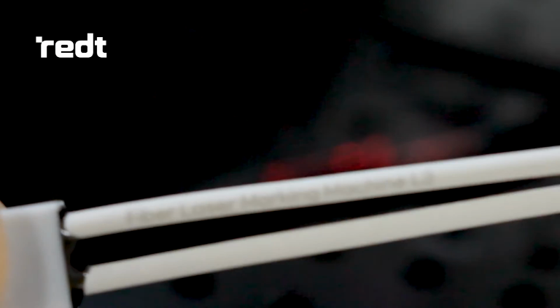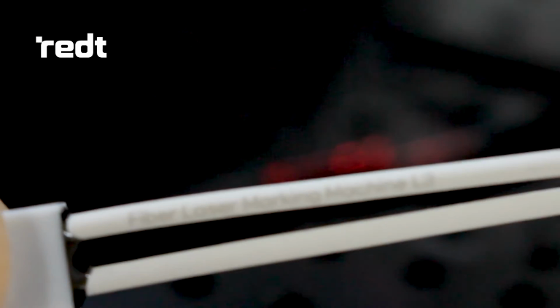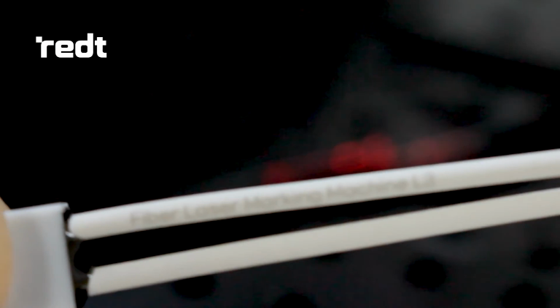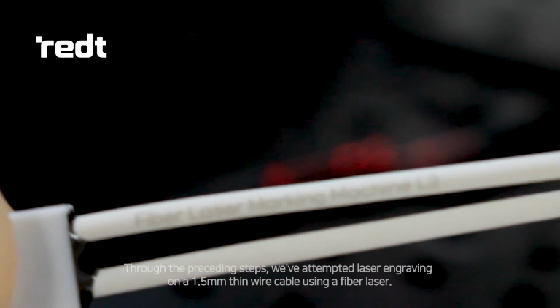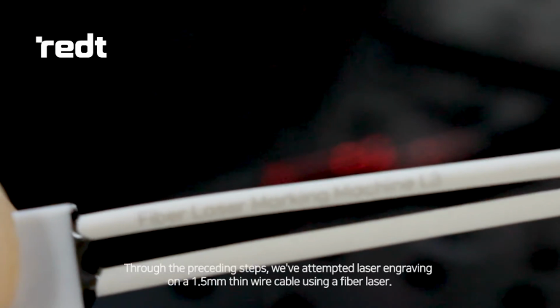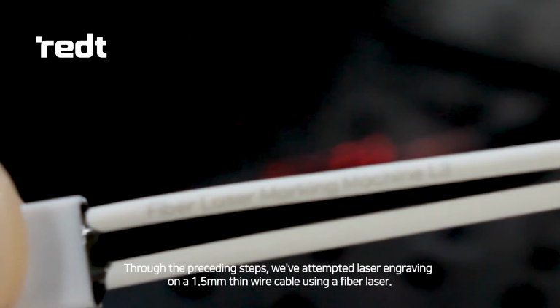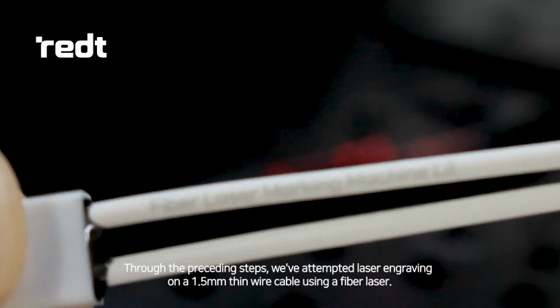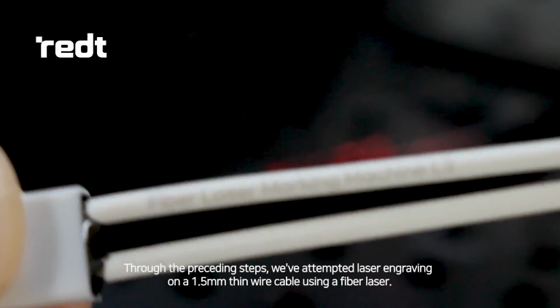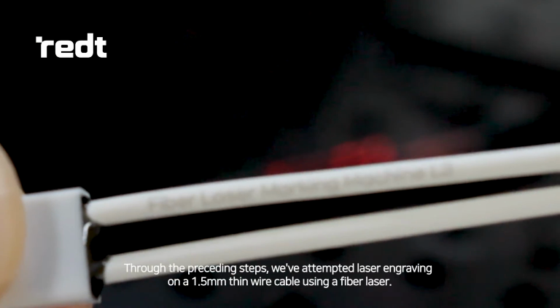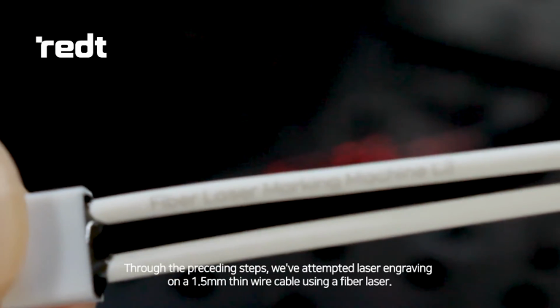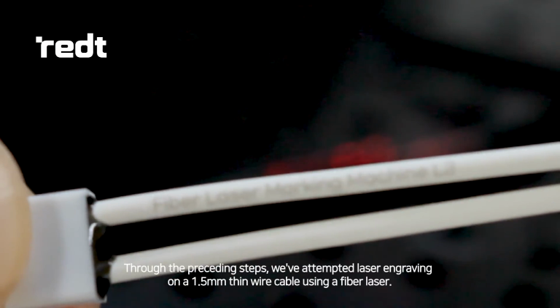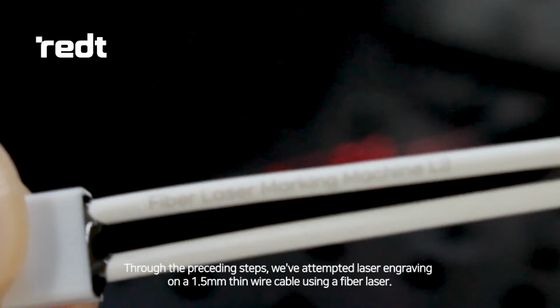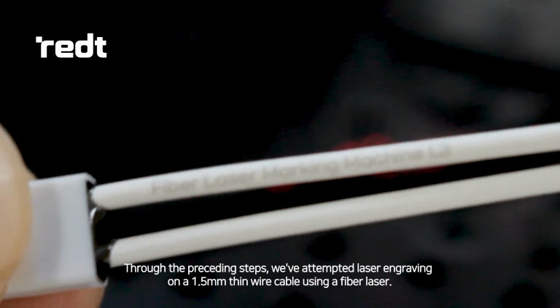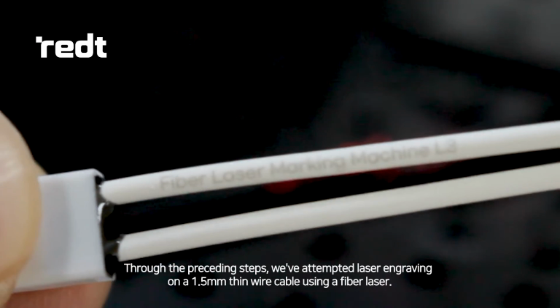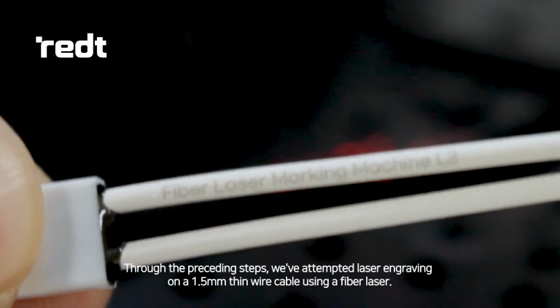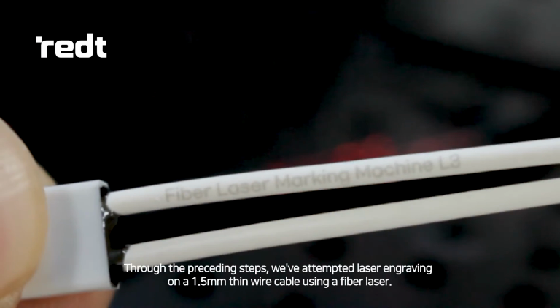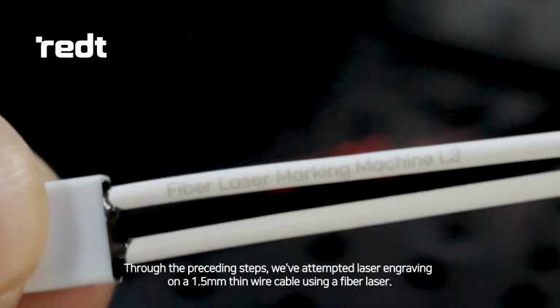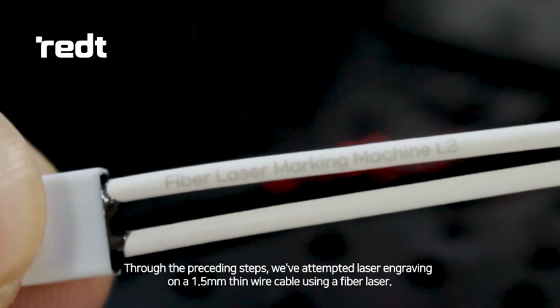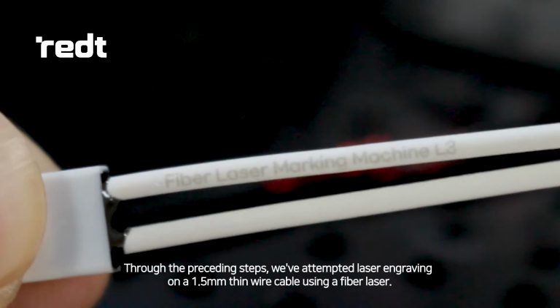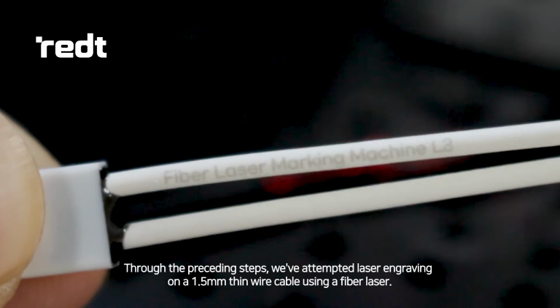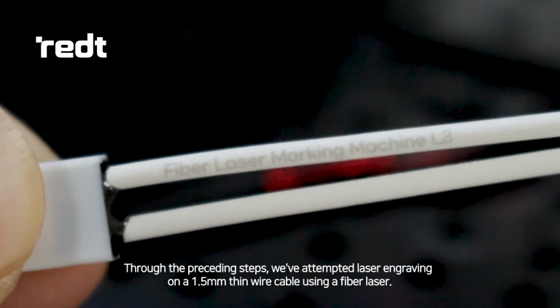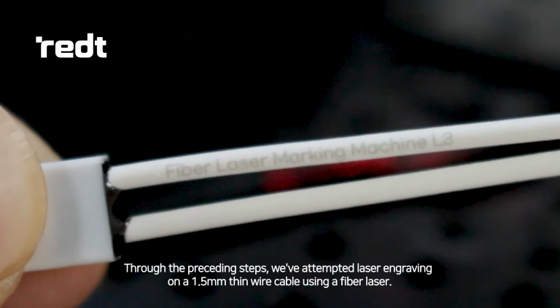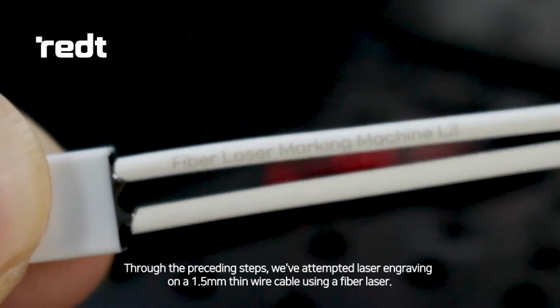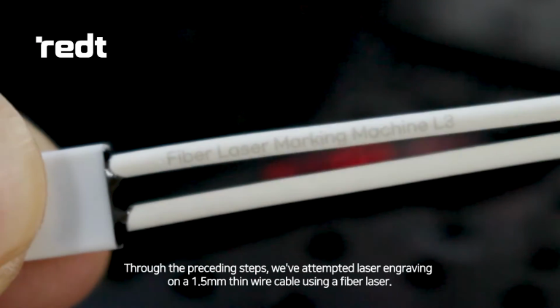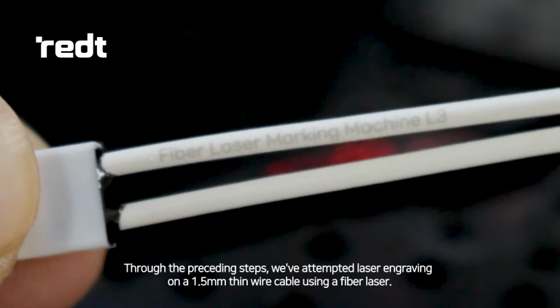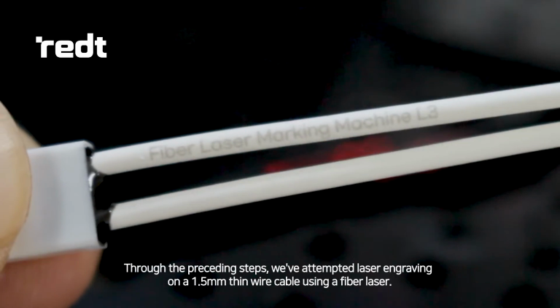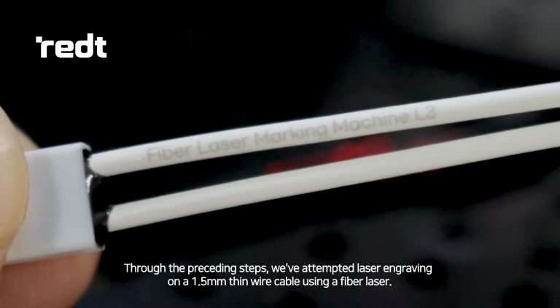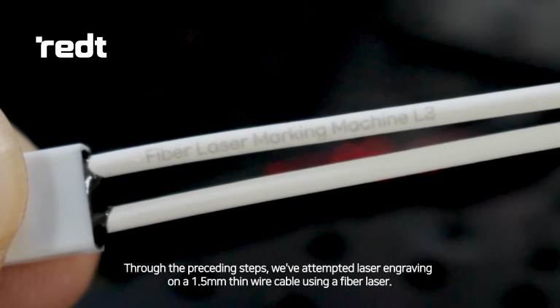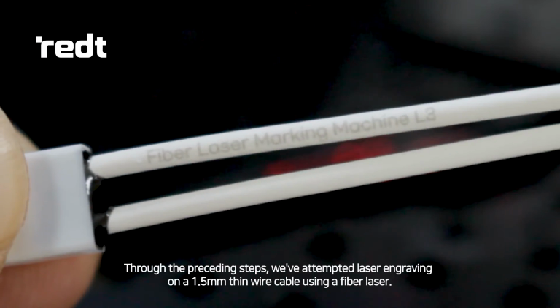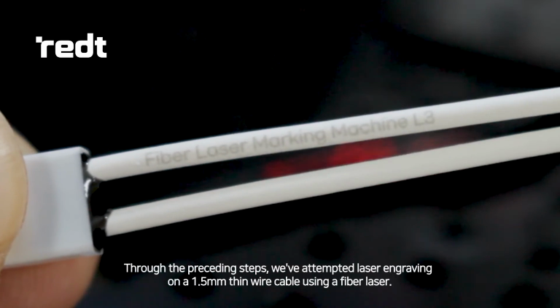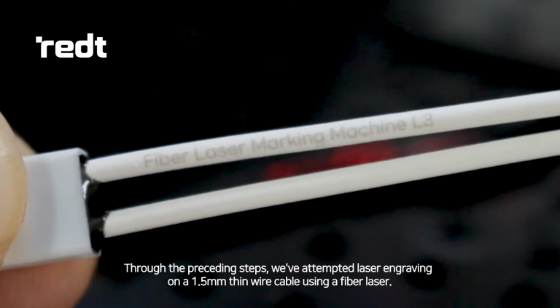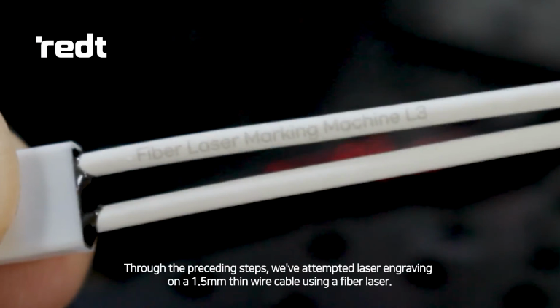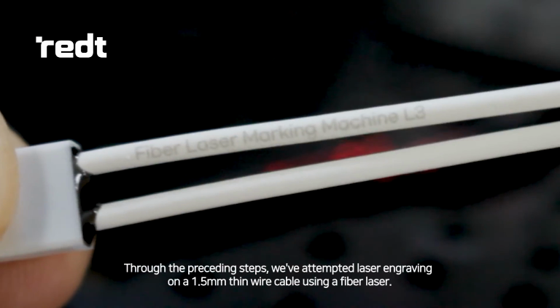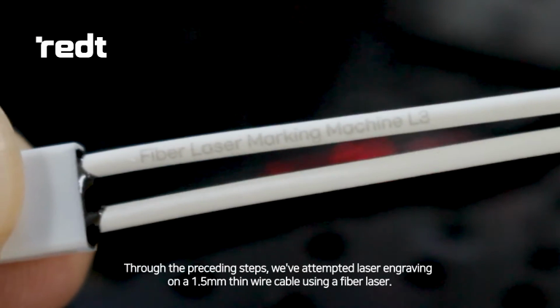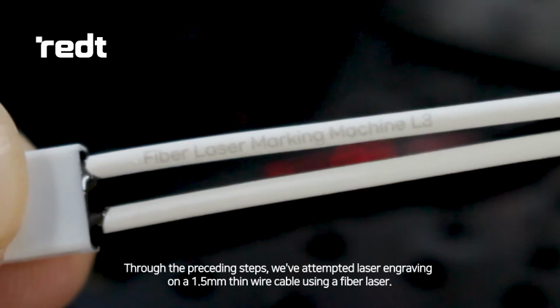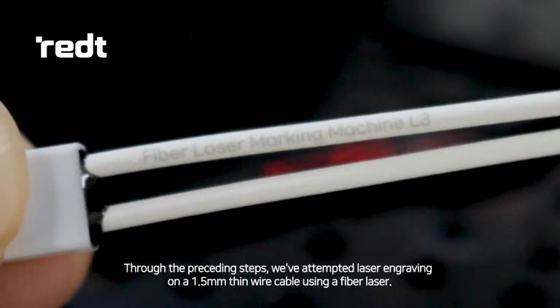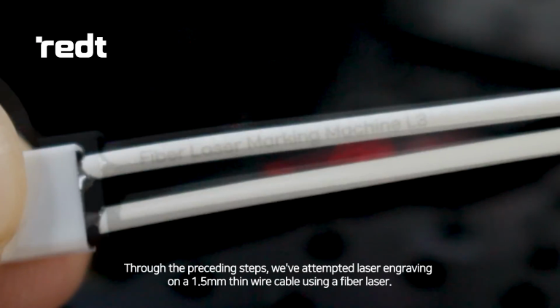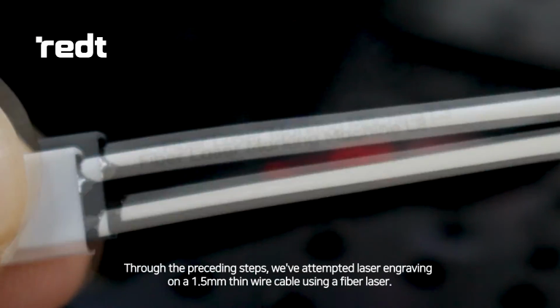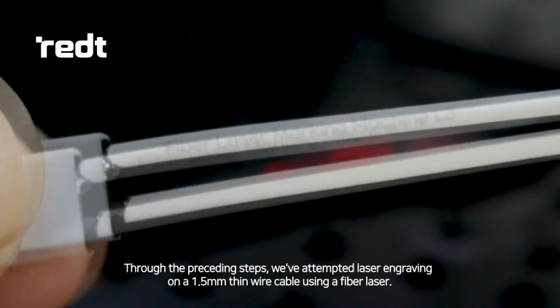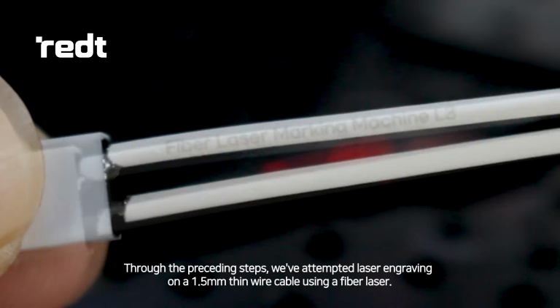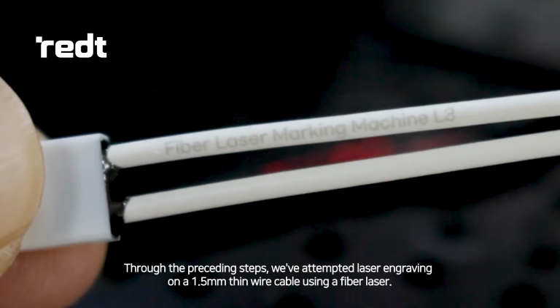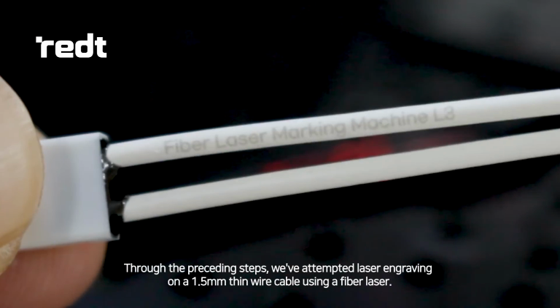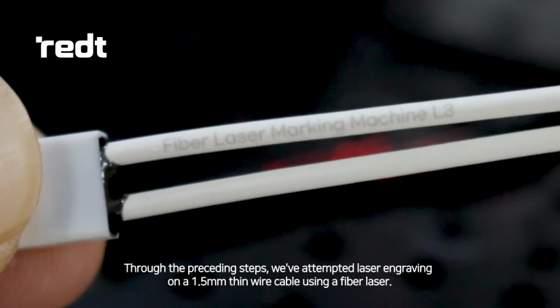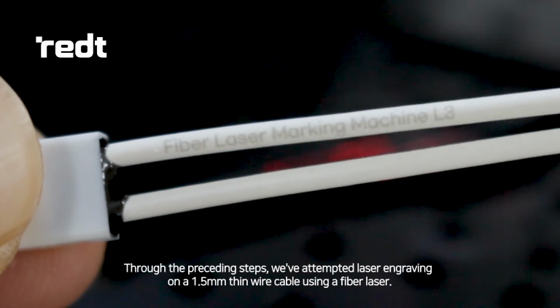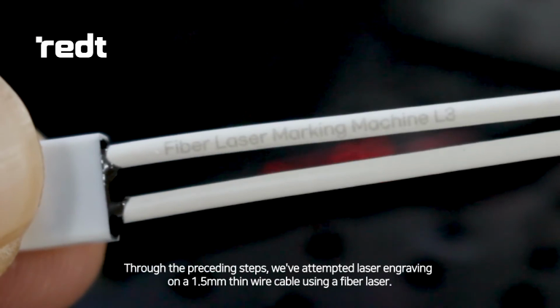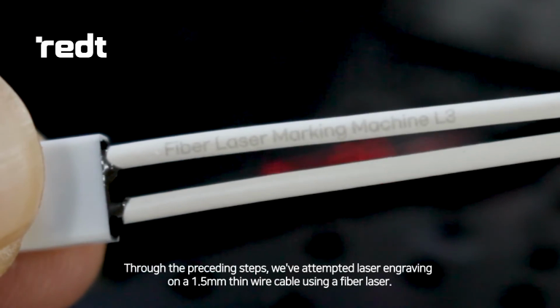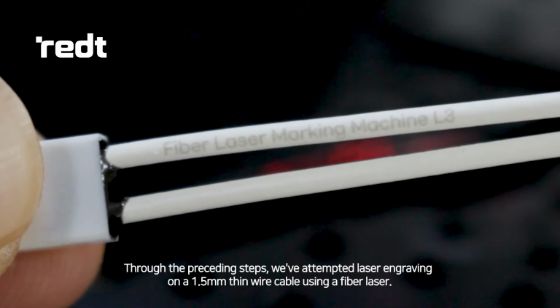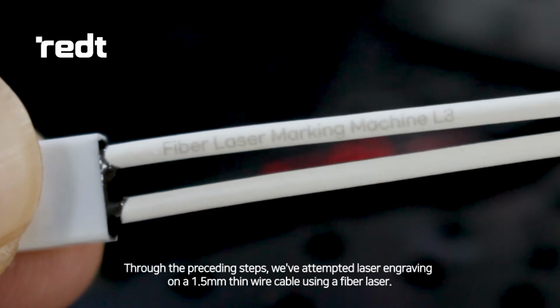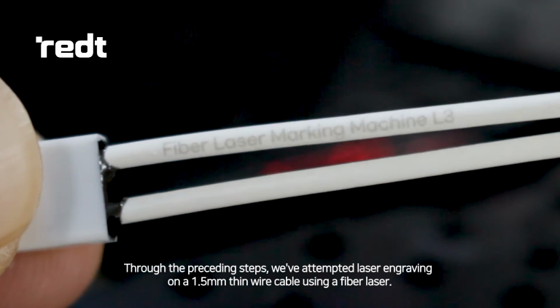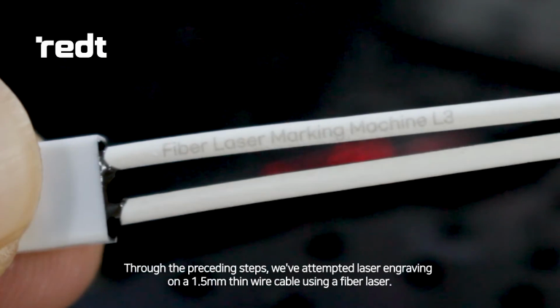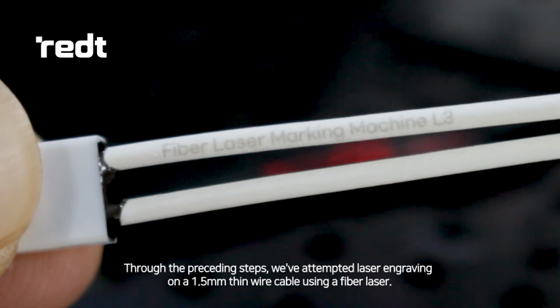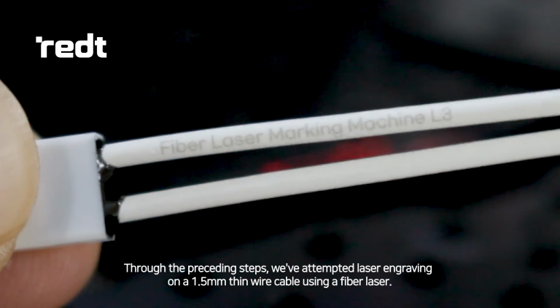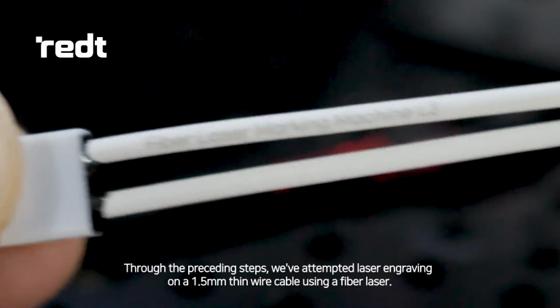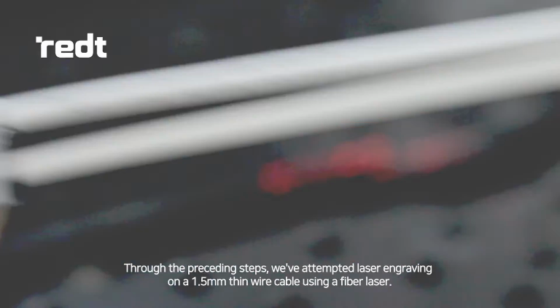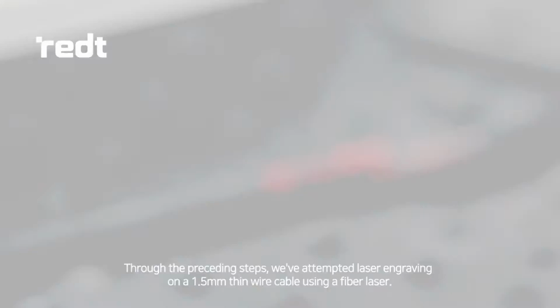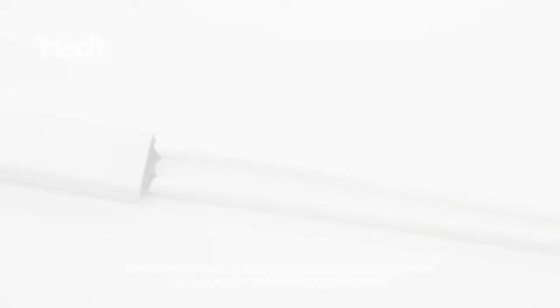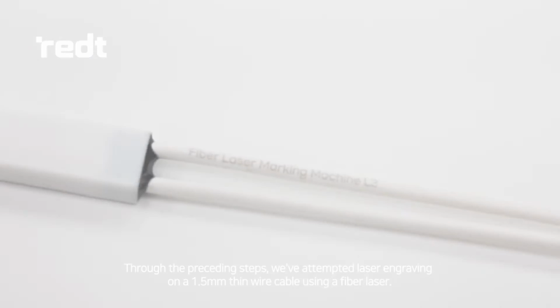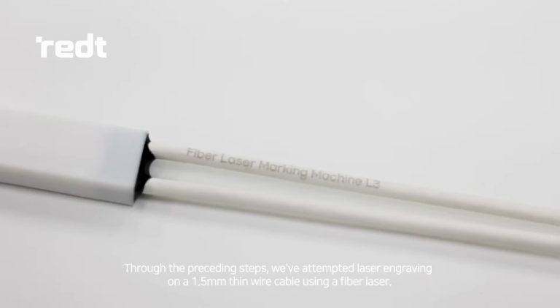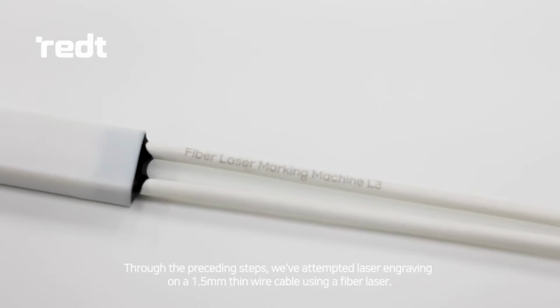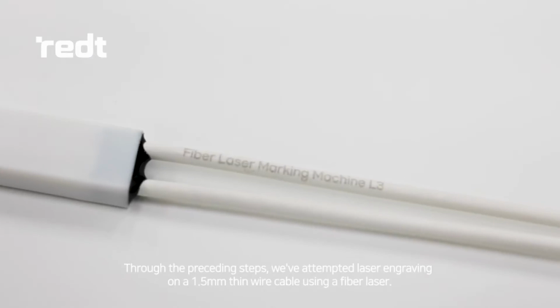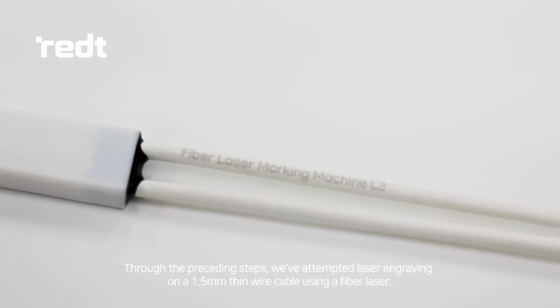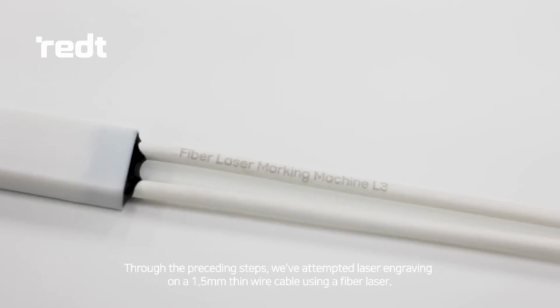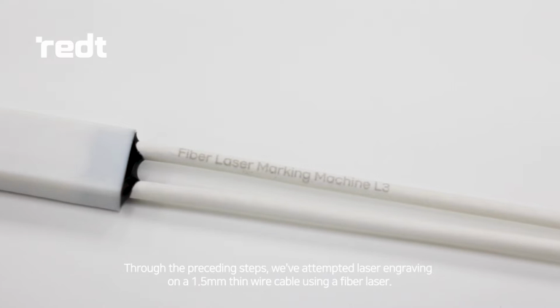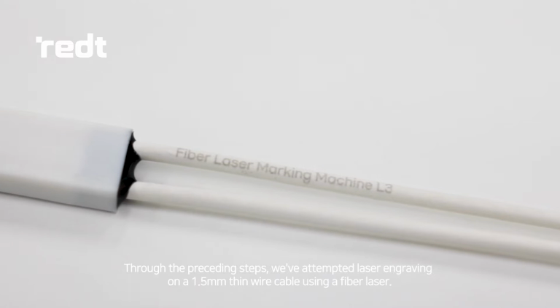Through the preceding steps, we've attempted laser engraving on a 1.5 mm thin wire cable using a fiber laser.